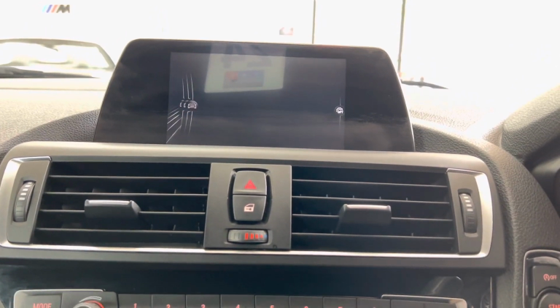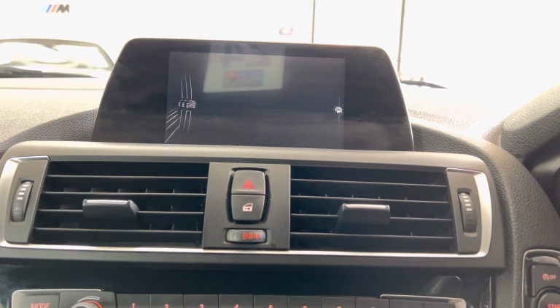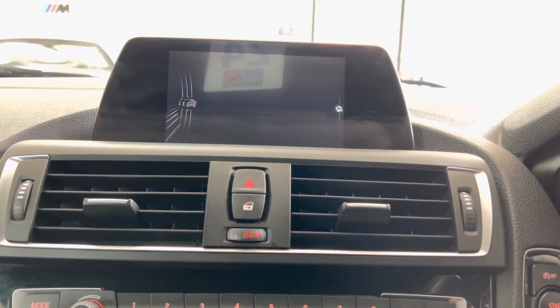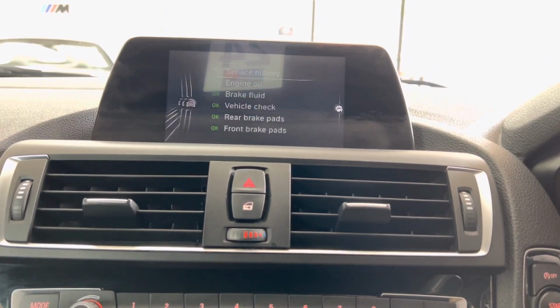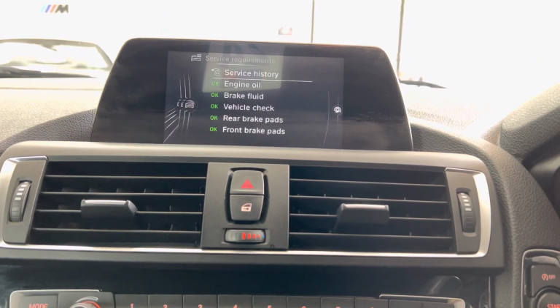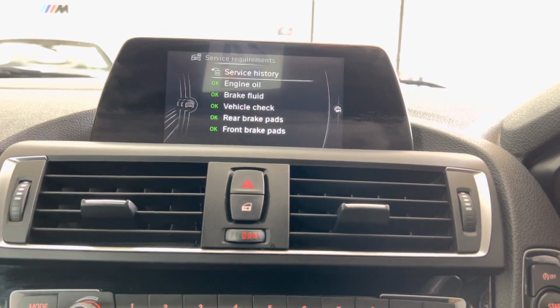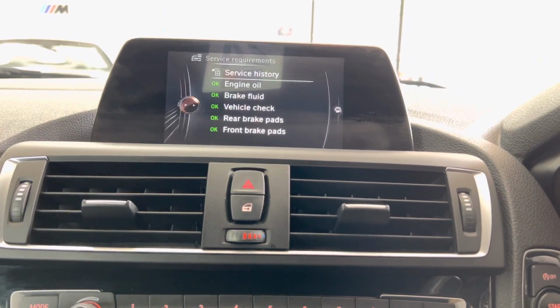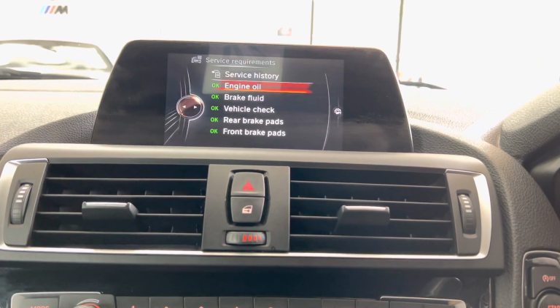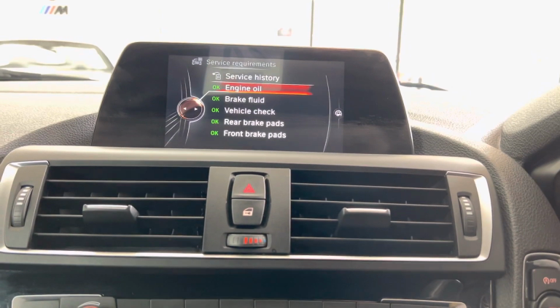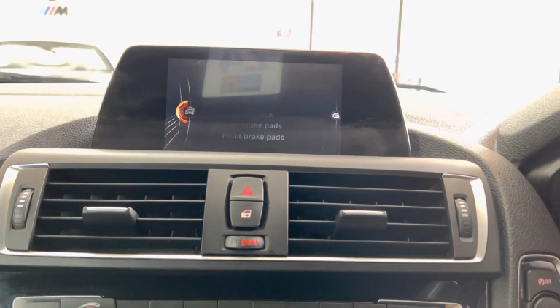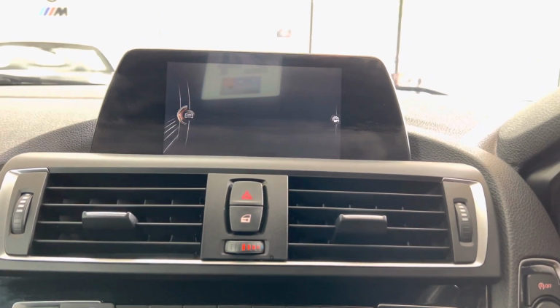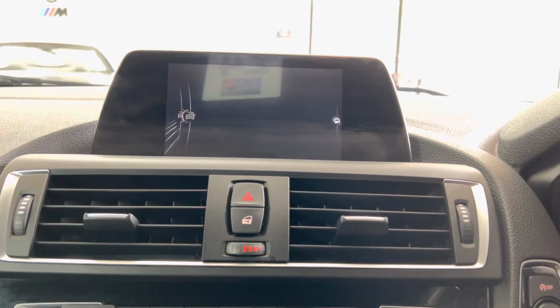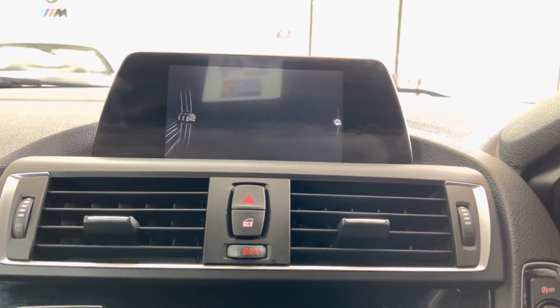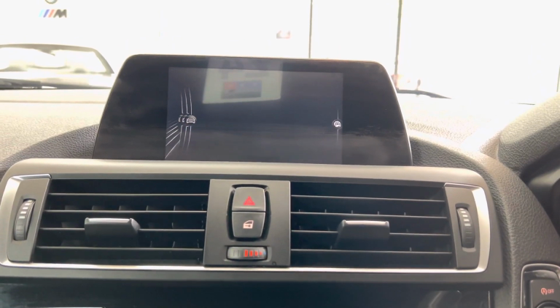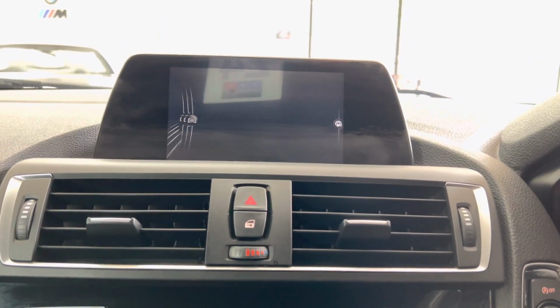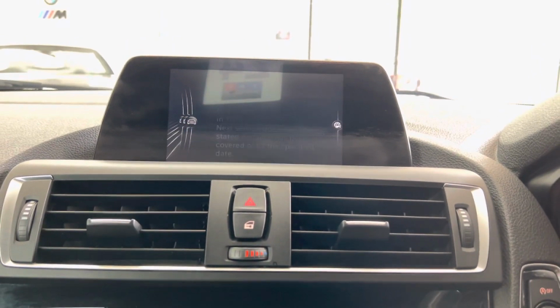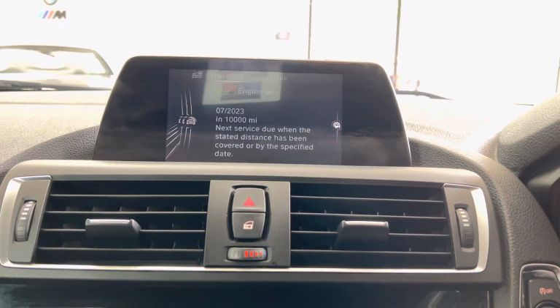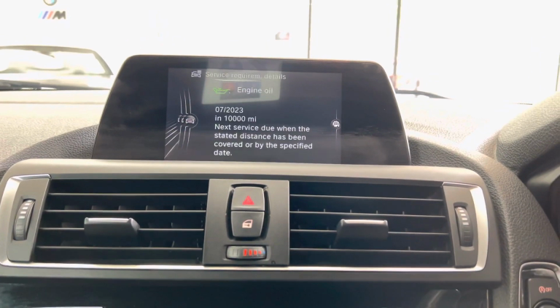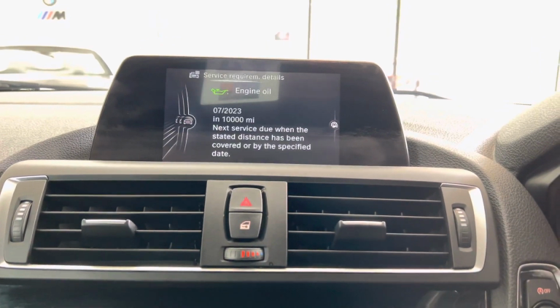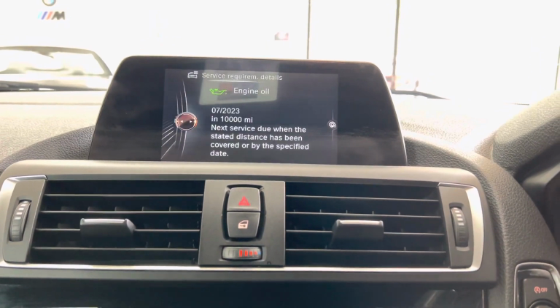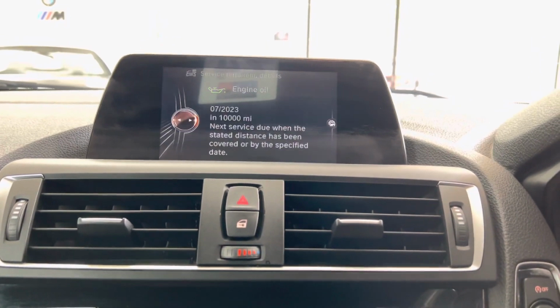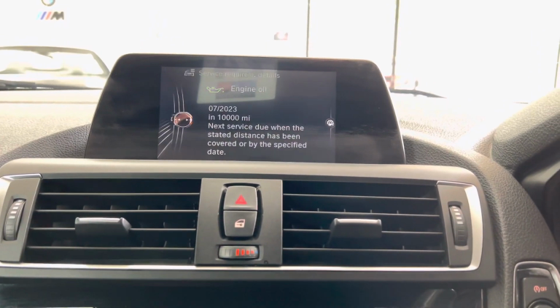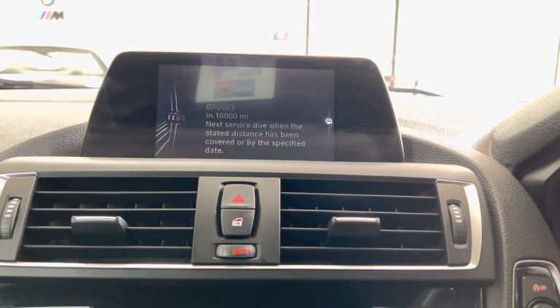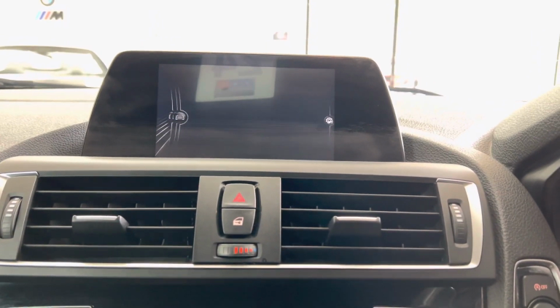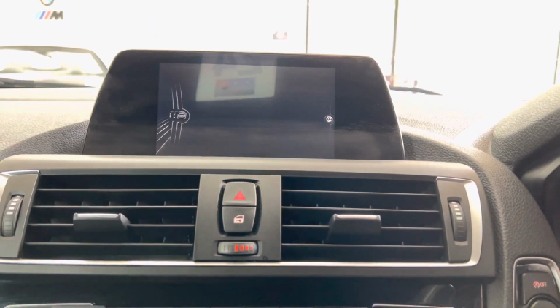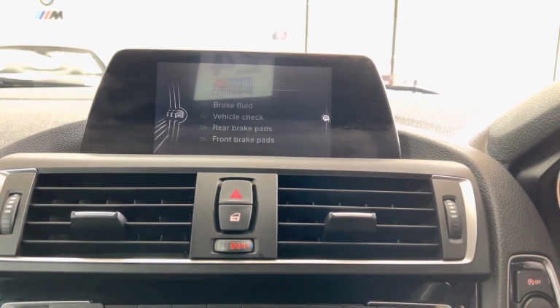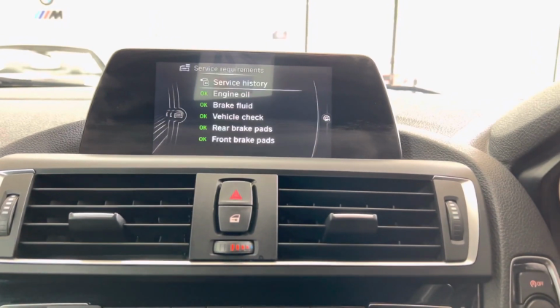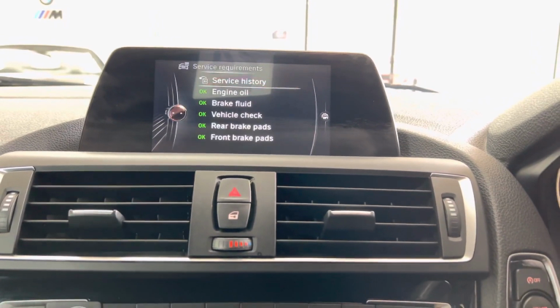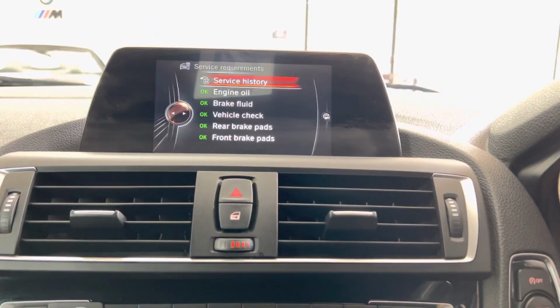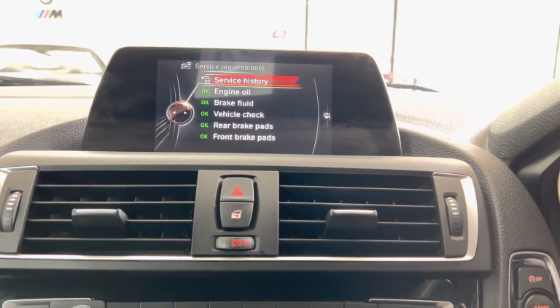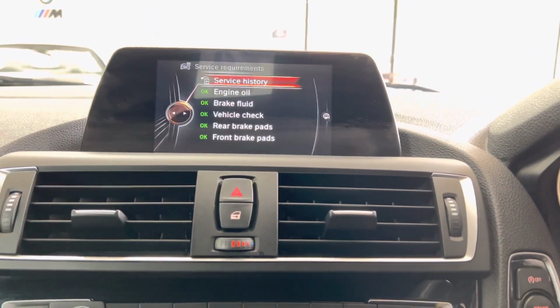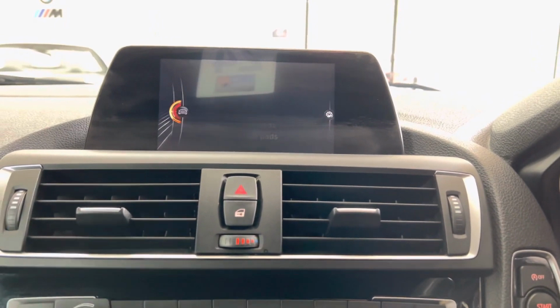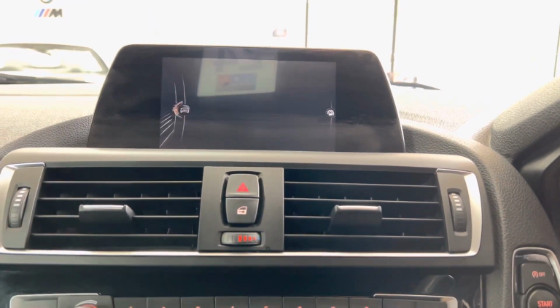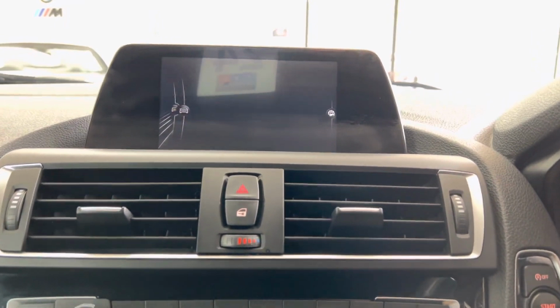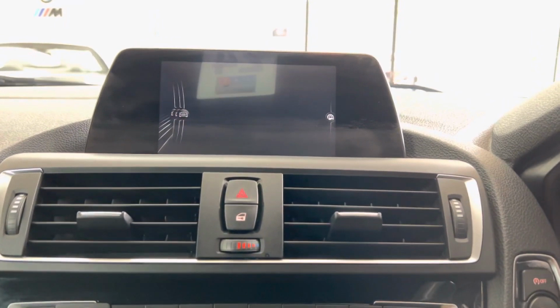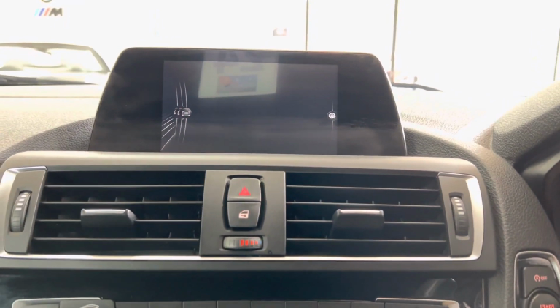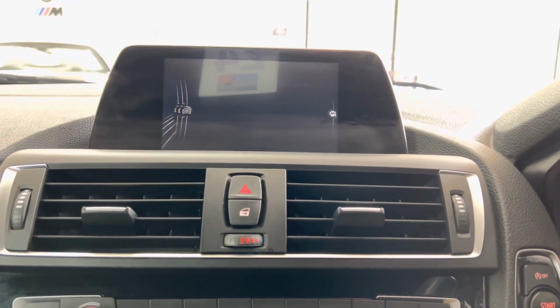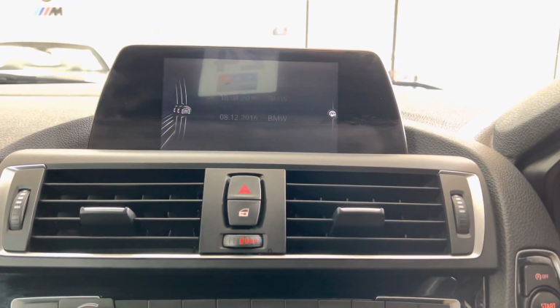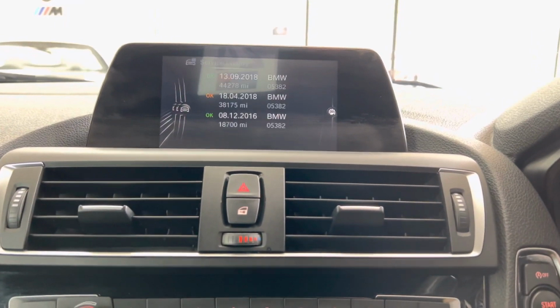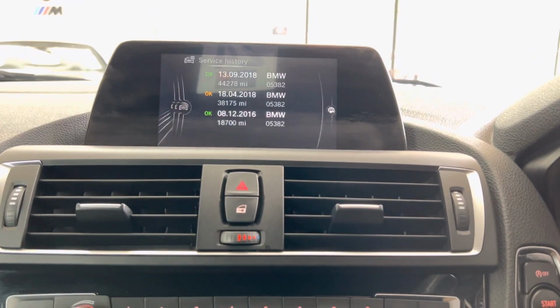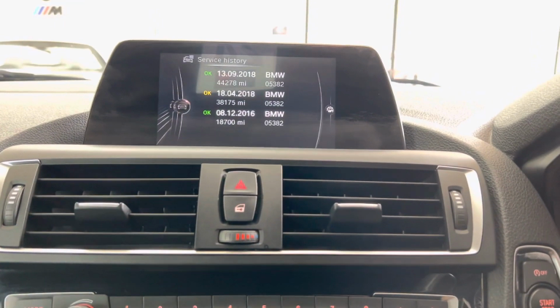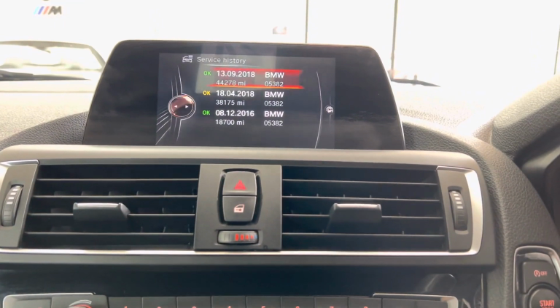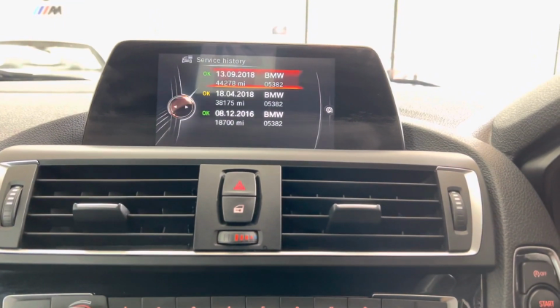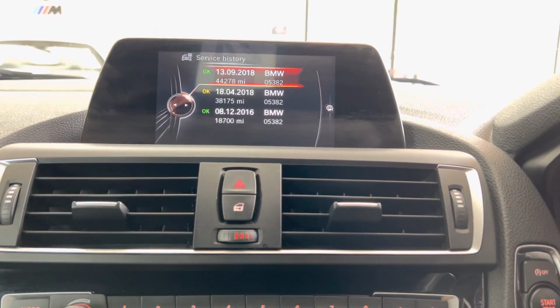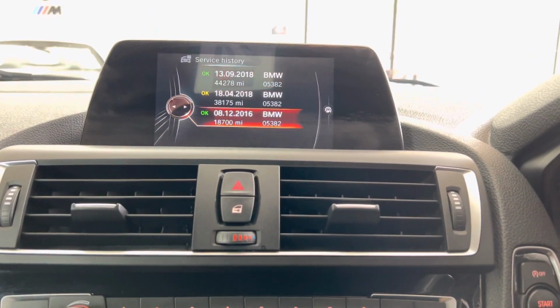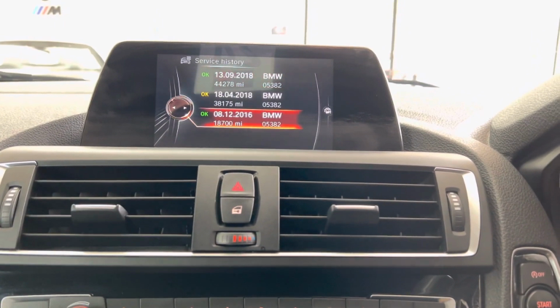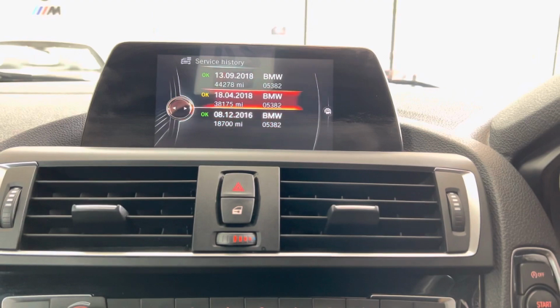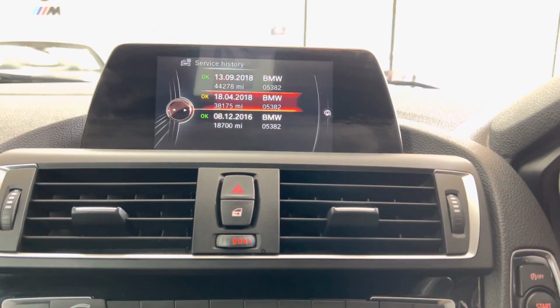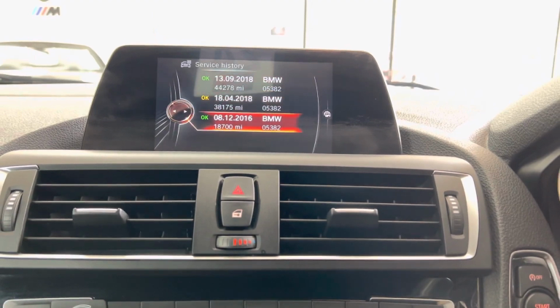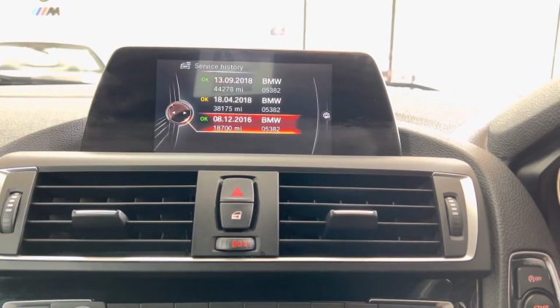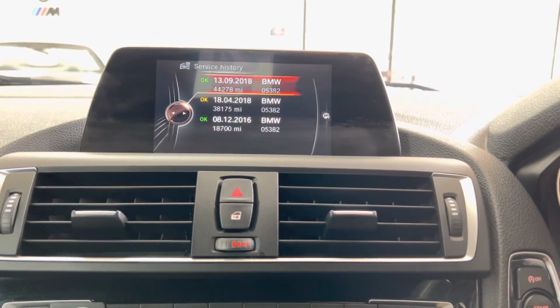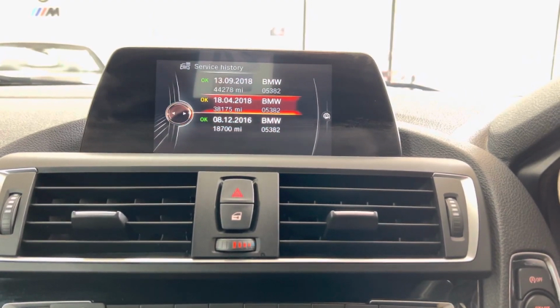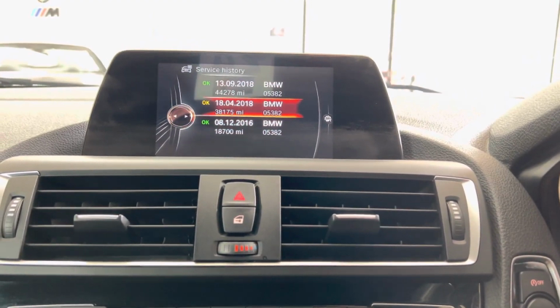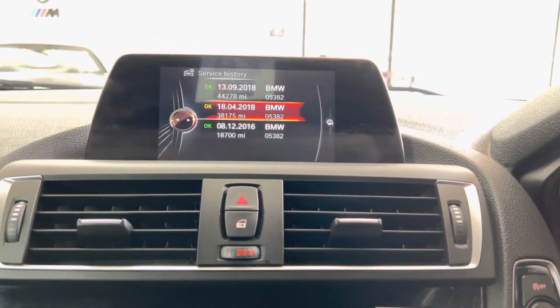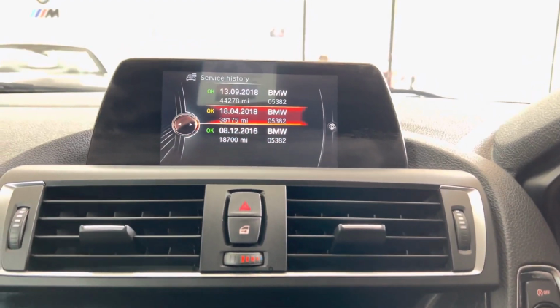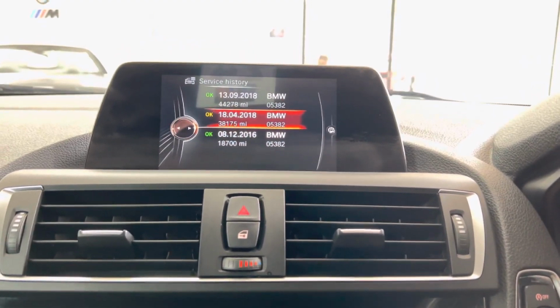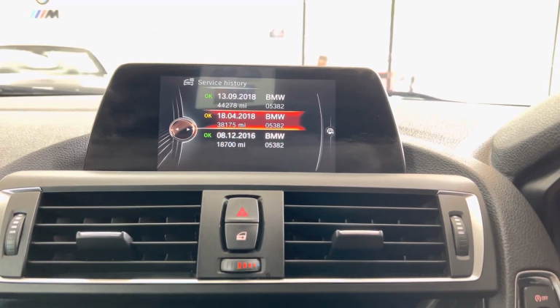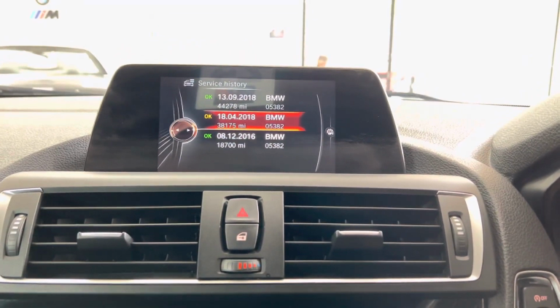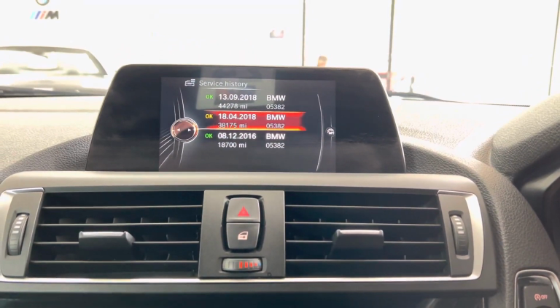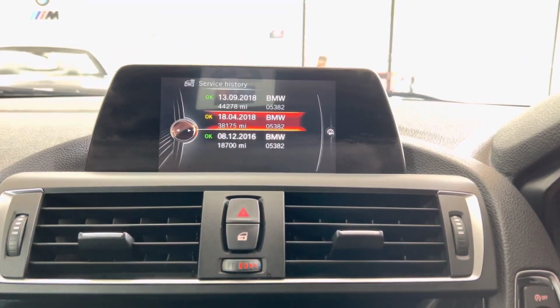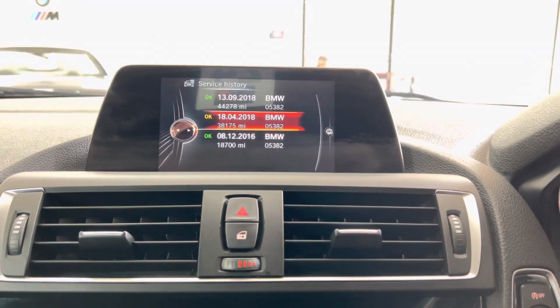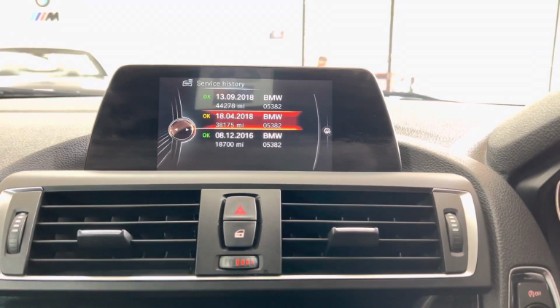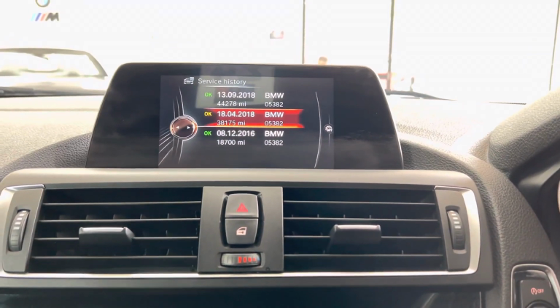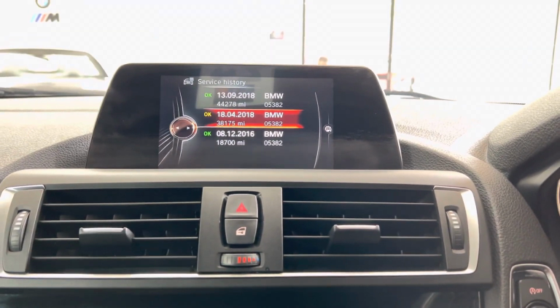Just checking out the servicing for you now — you can see that the next service is not due for 10,000 miles. Service history wise, you've got three recorded services there on the iDrive.